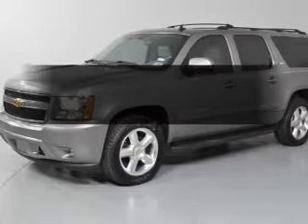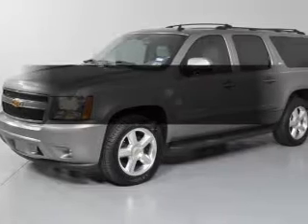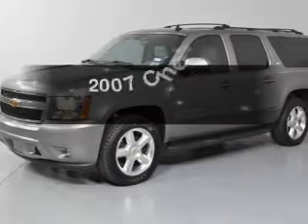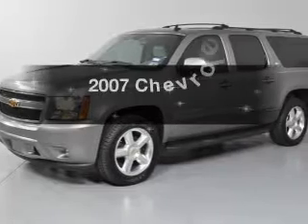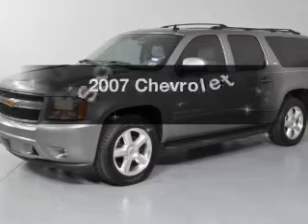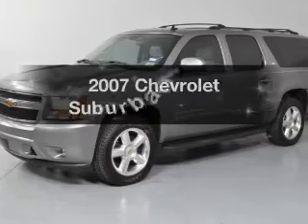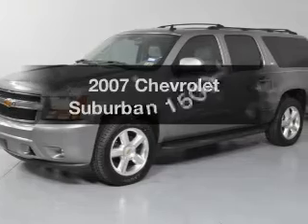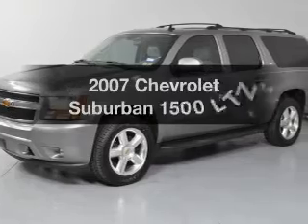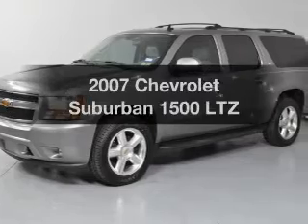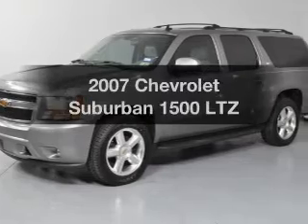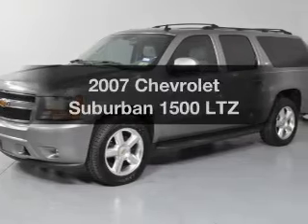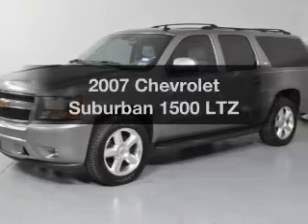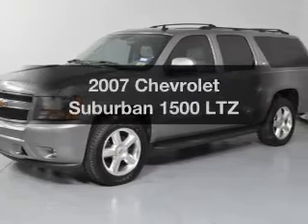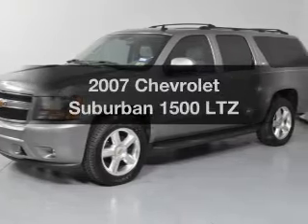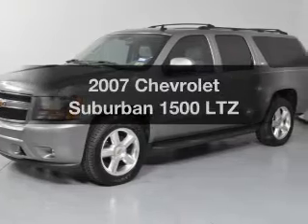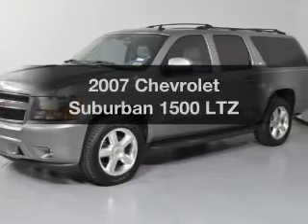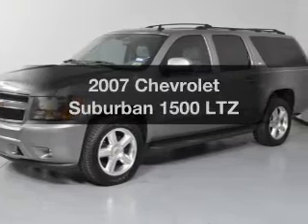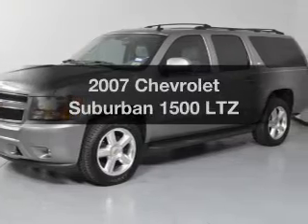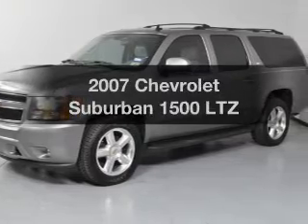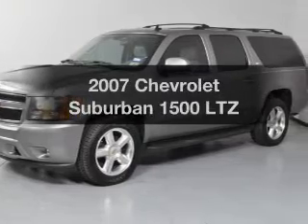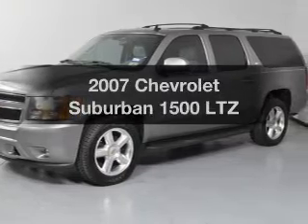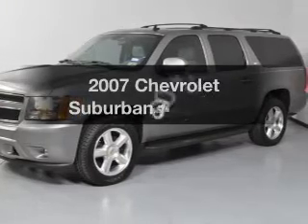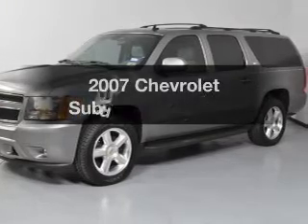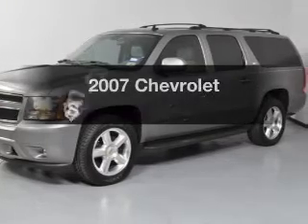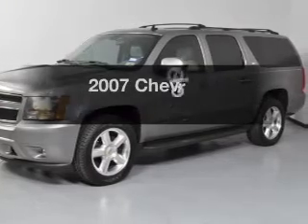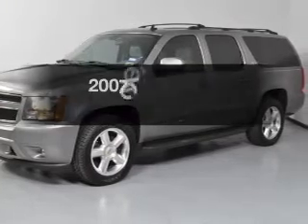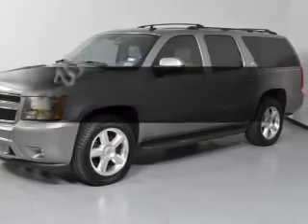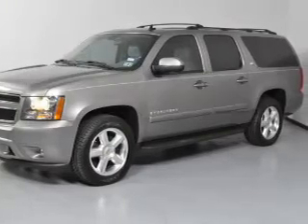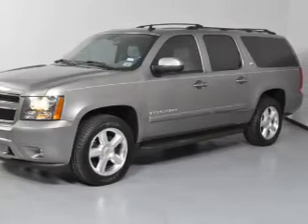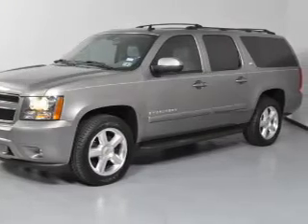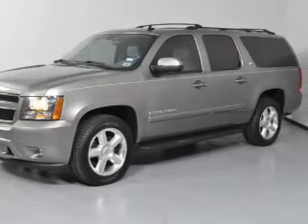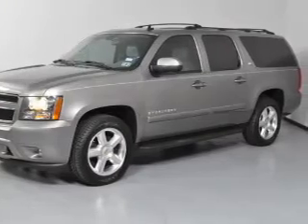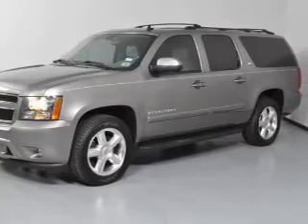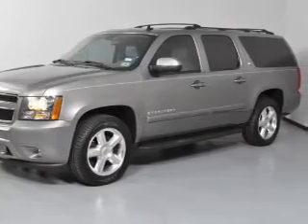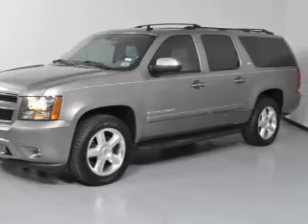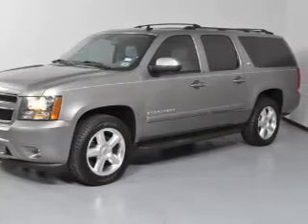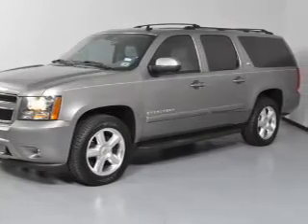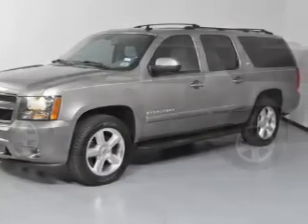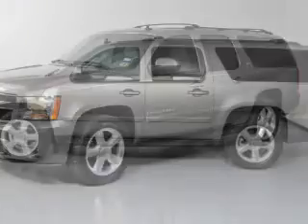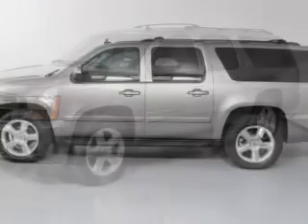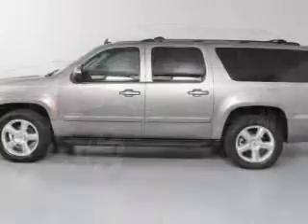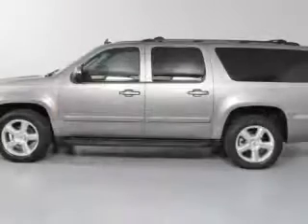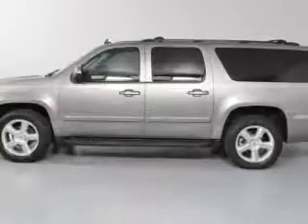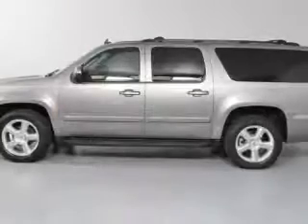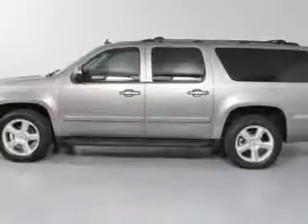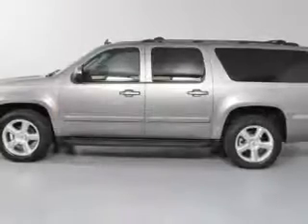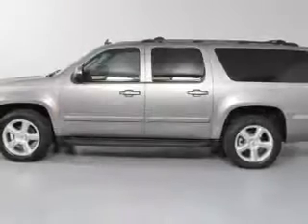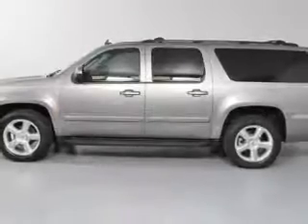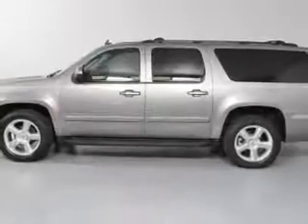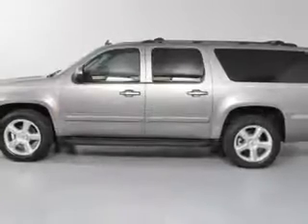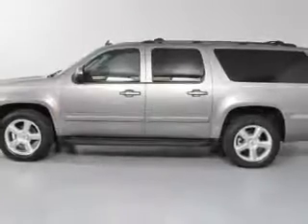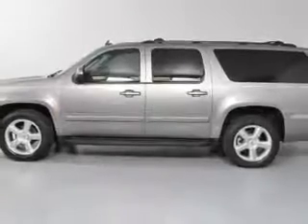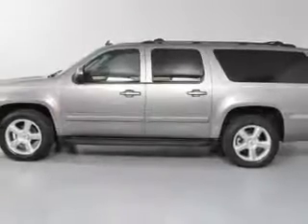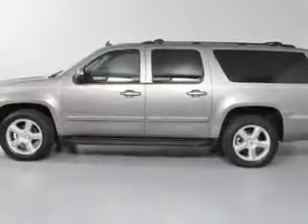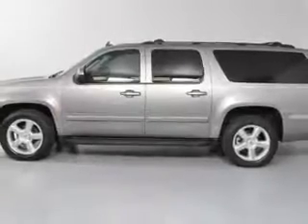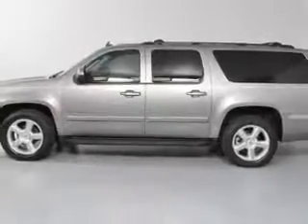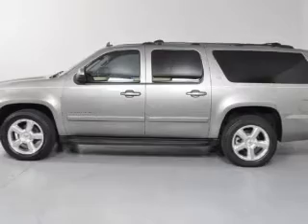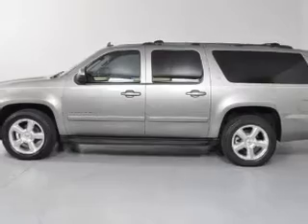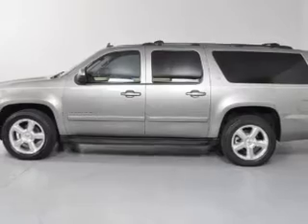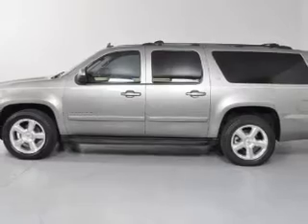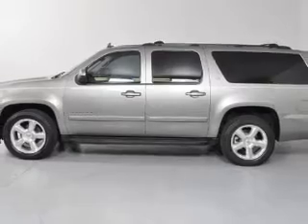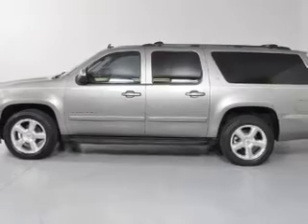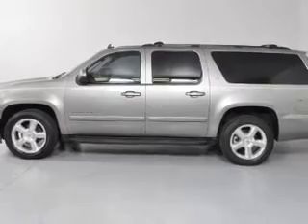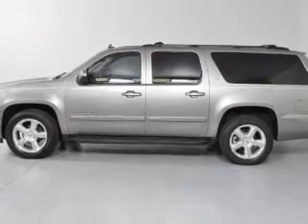Imagine yourself in this 2007 Chevrolet Suburban. If you're looking for a first-rate auto, this one could be yours today.